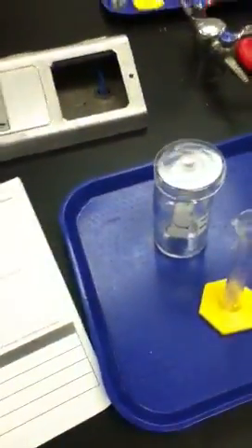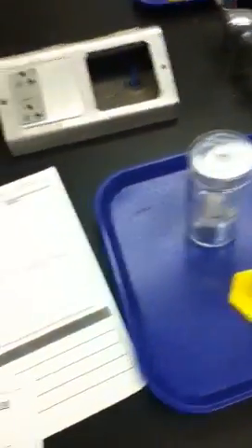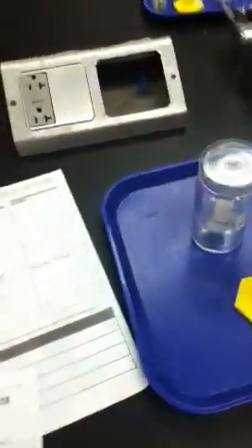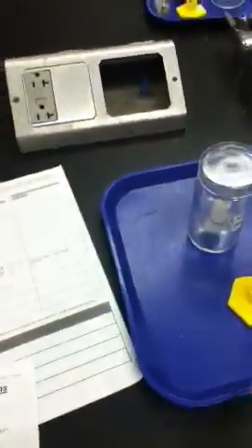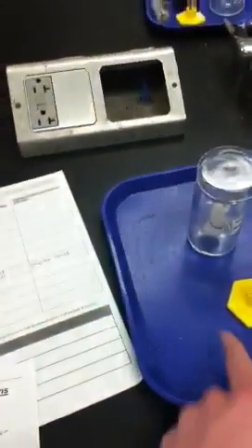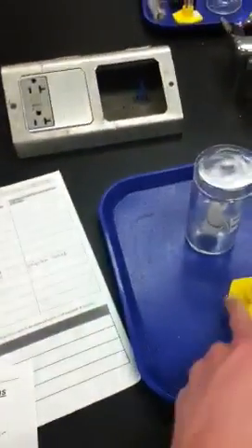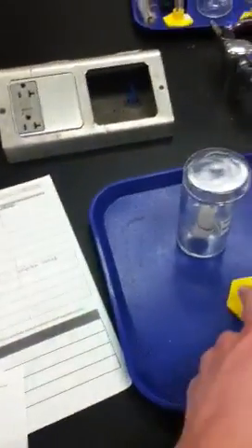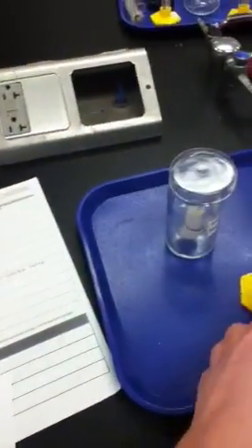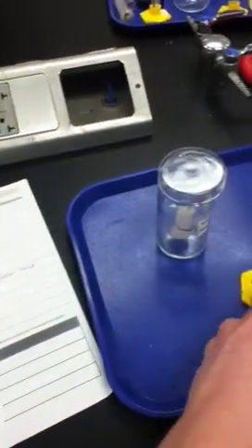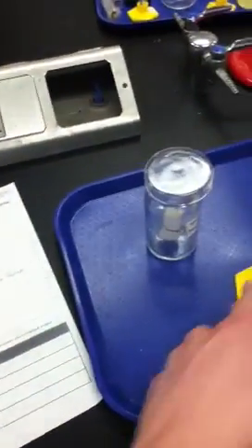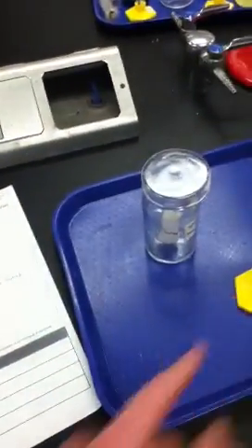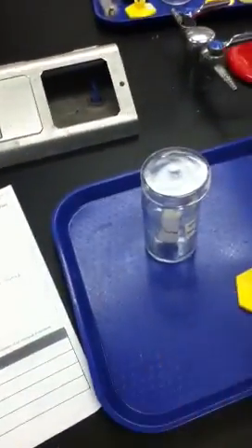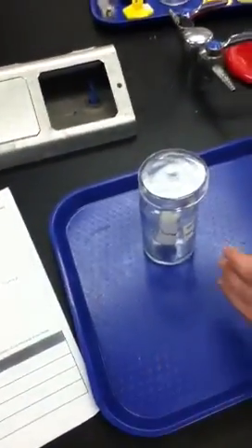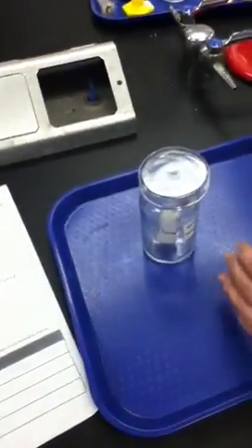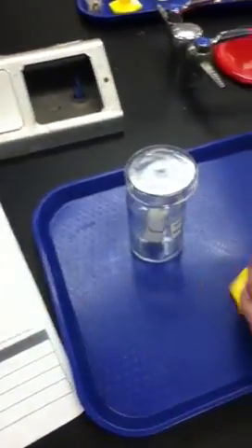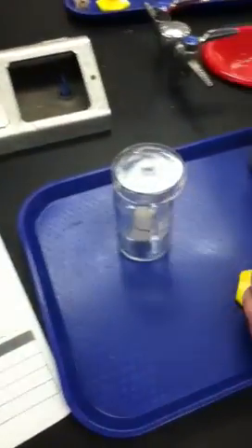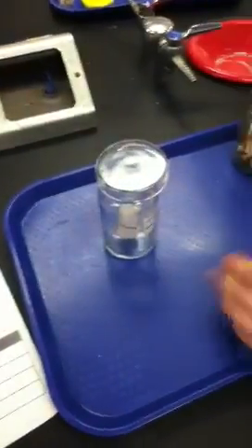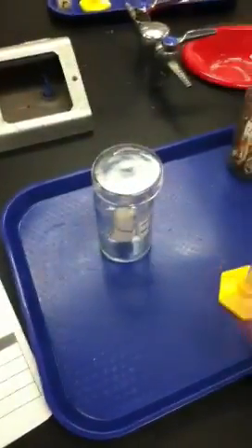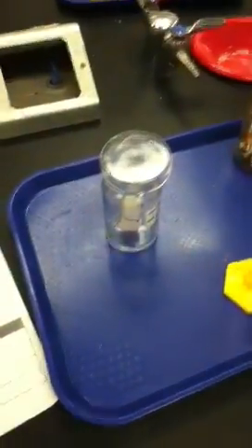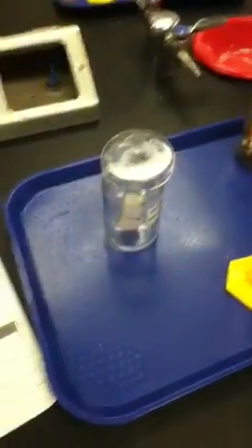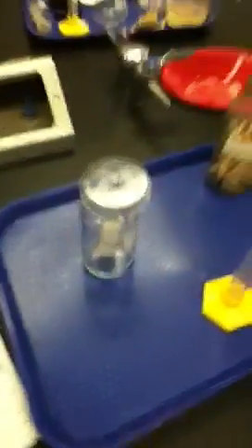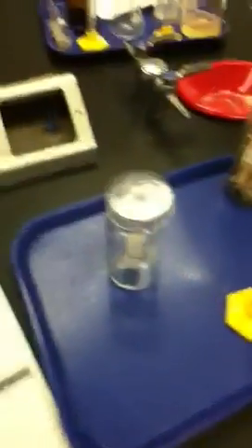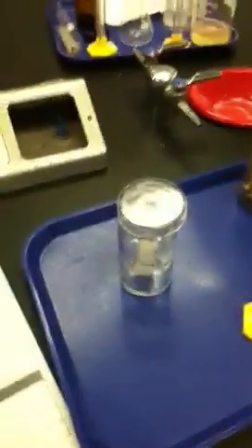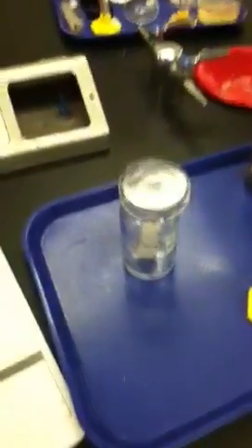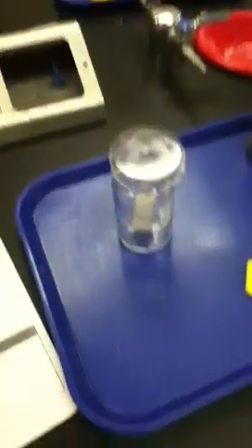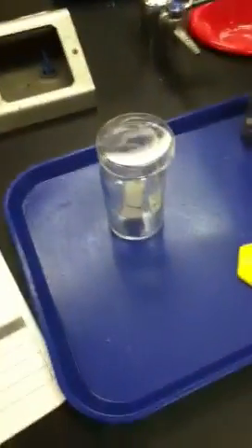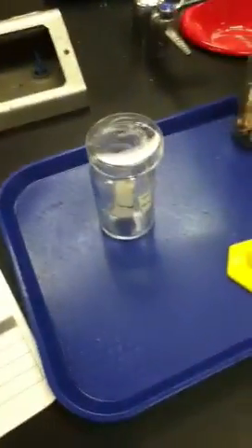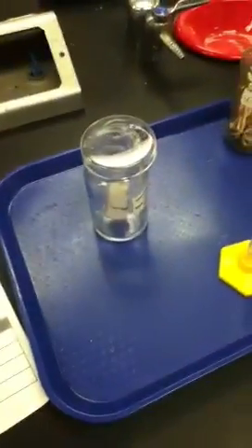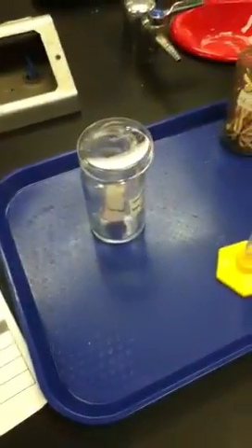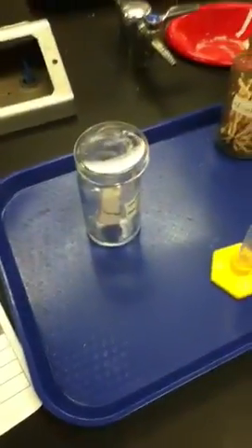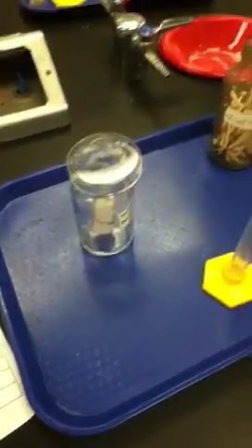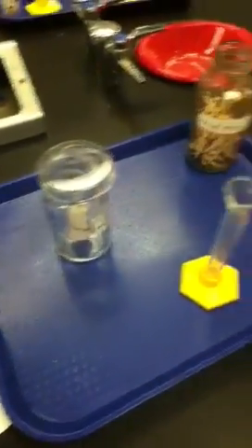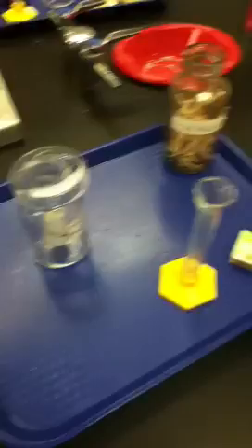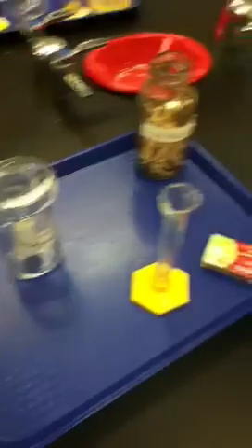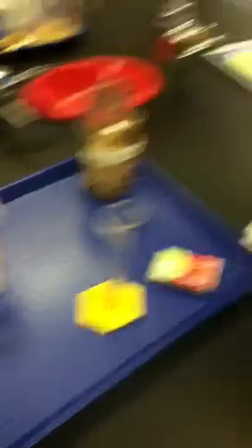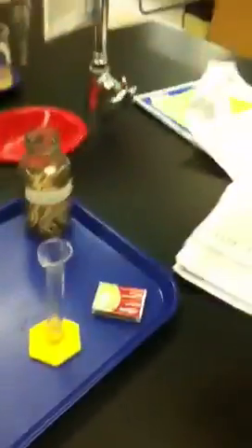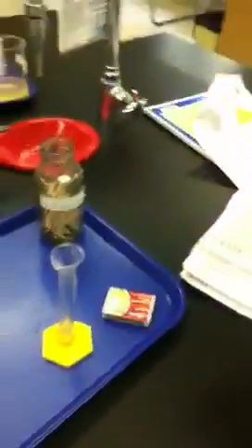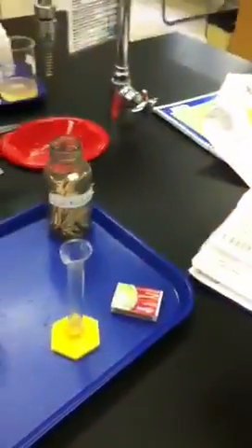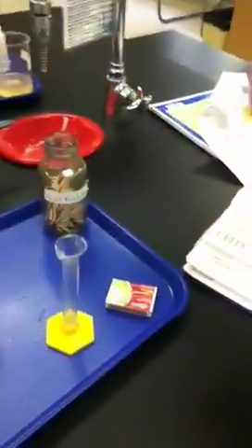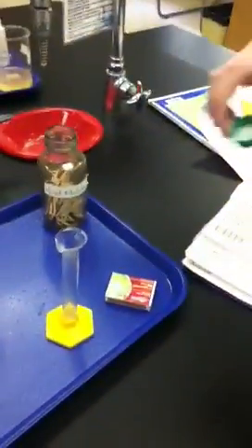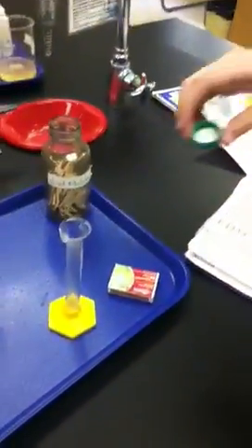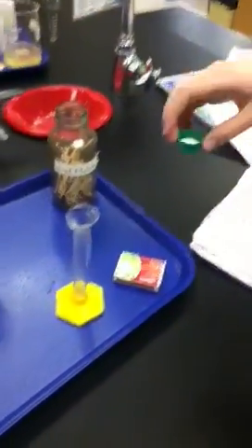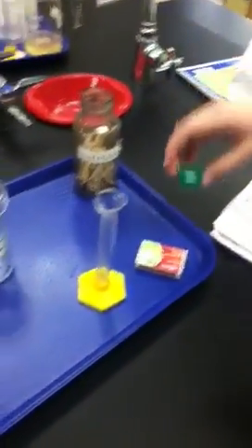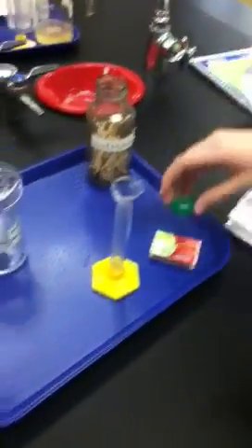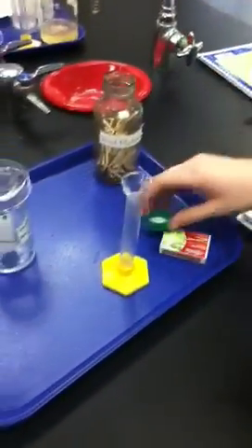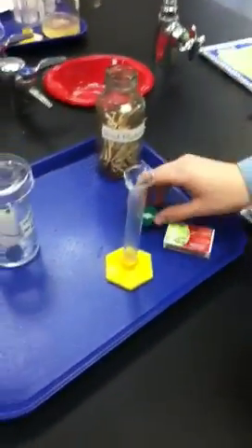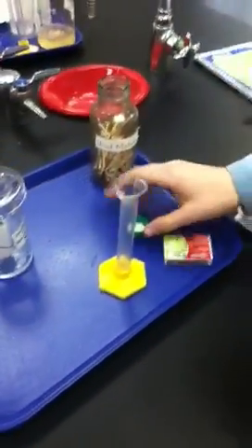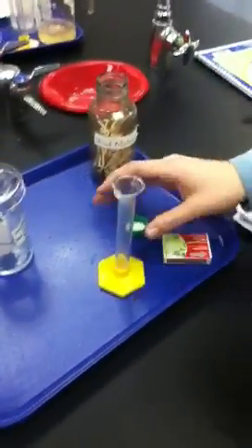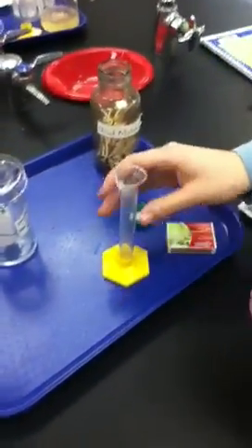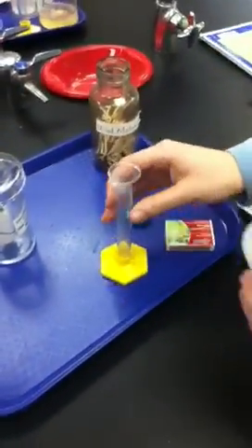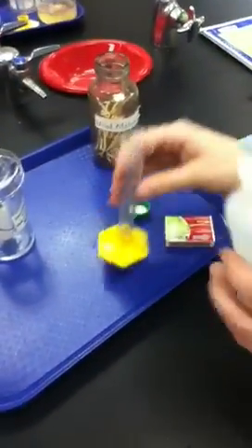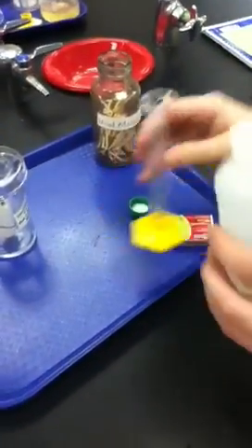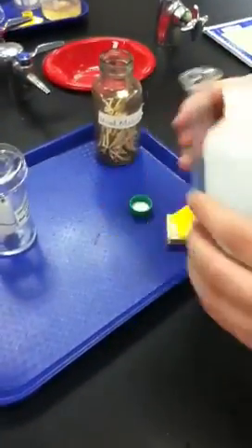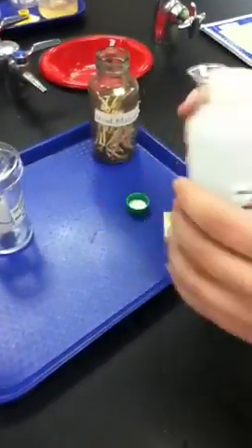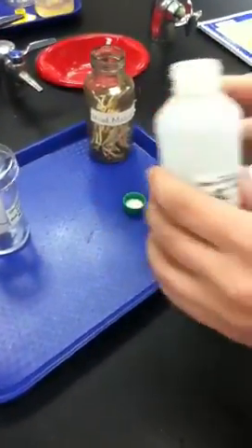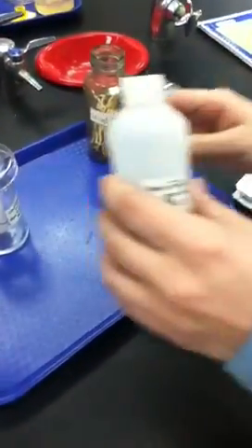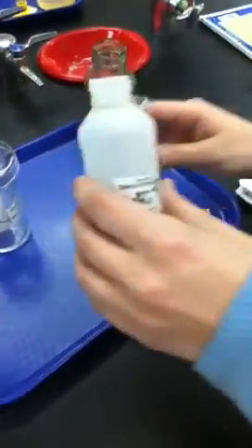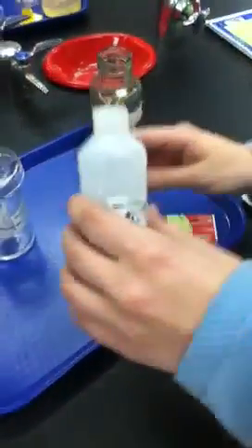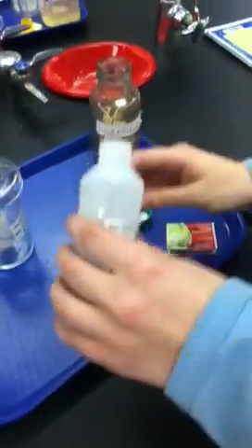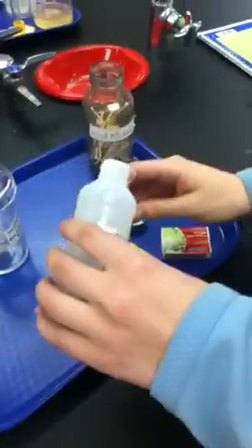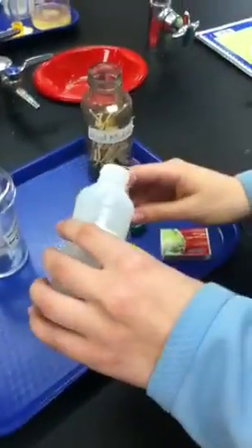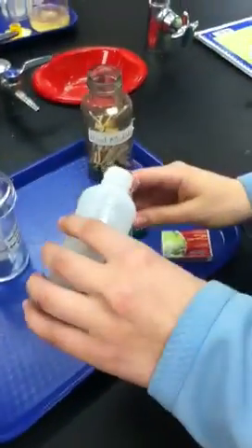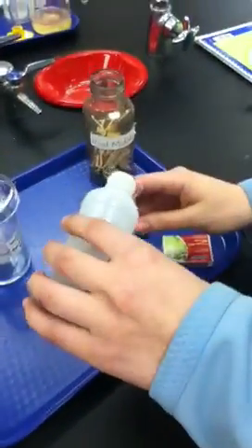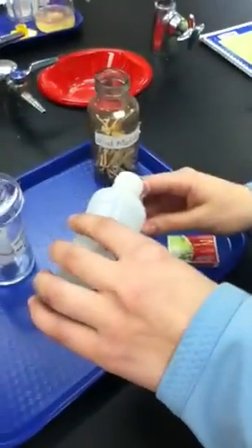Now it's extinguished. And then we put 10 milliliters of lime water.